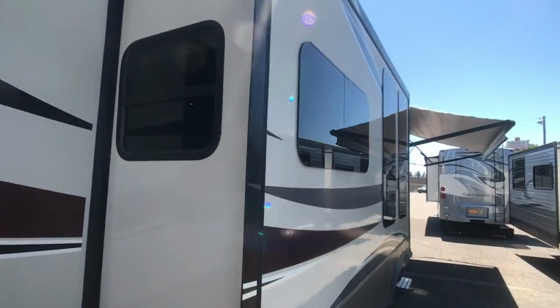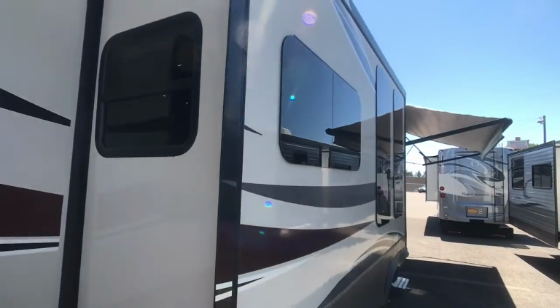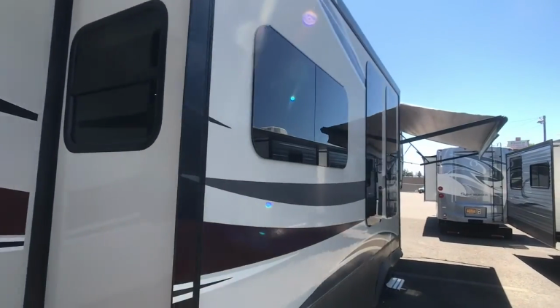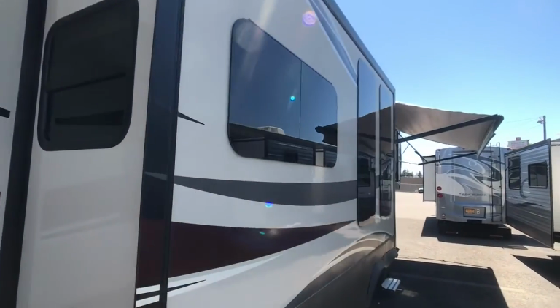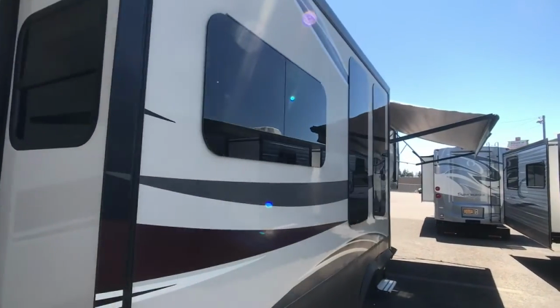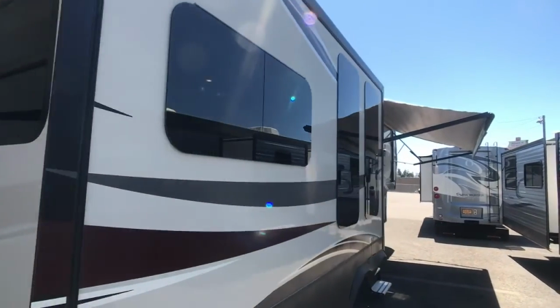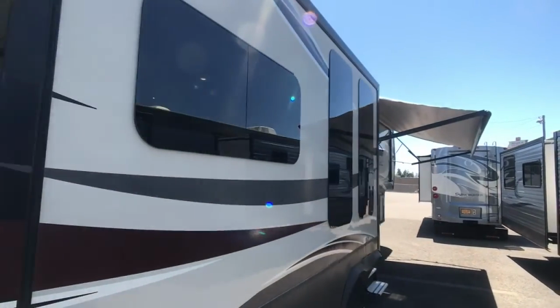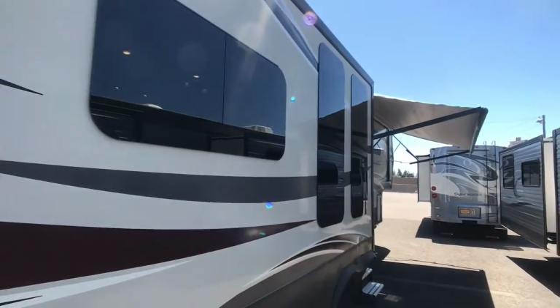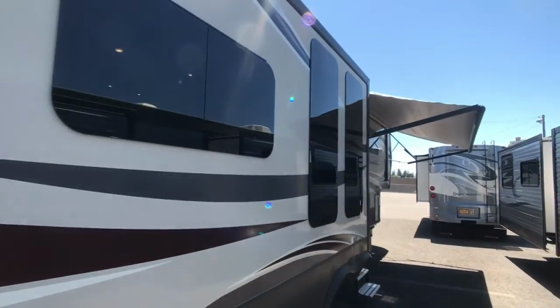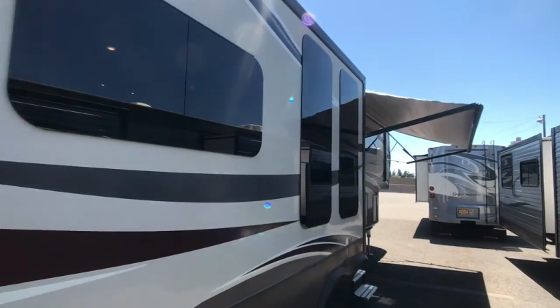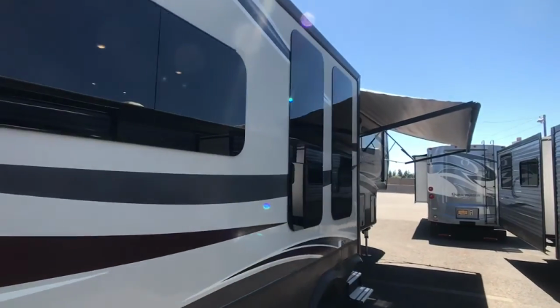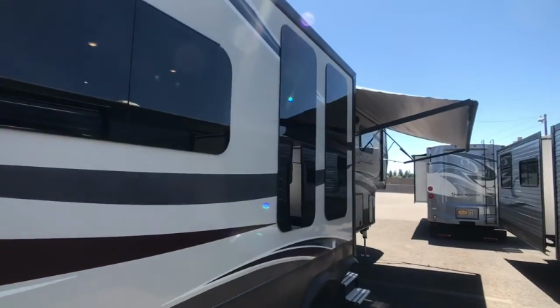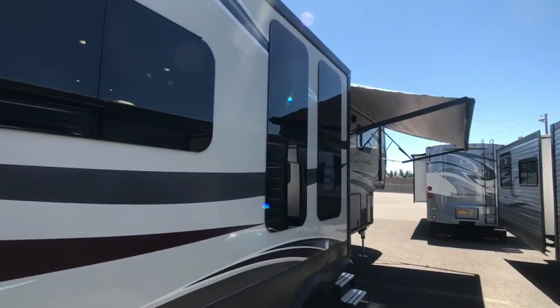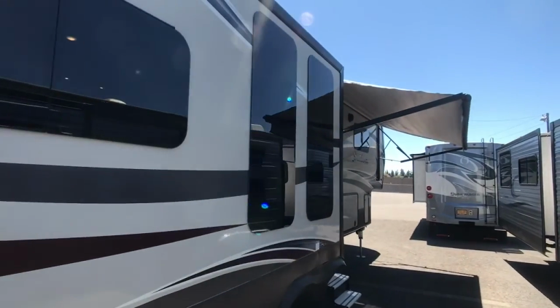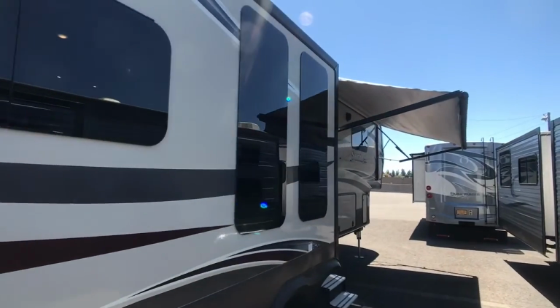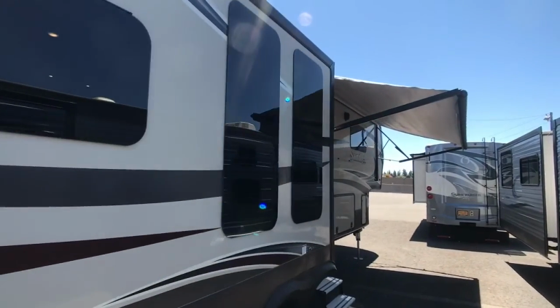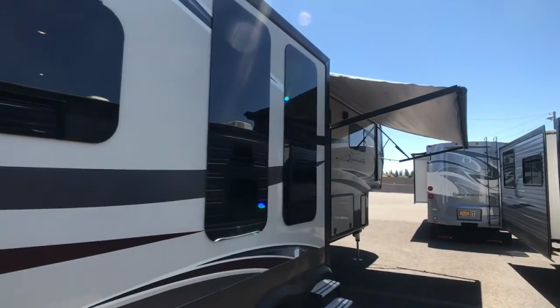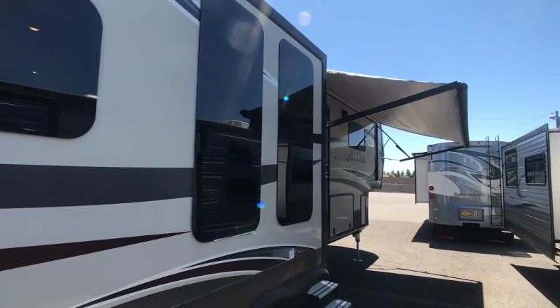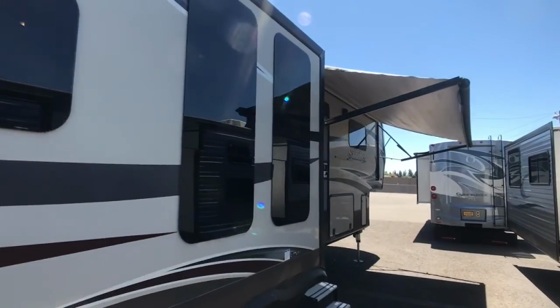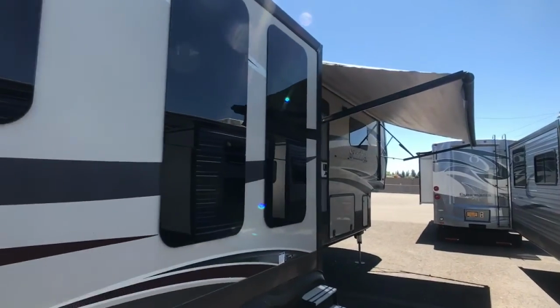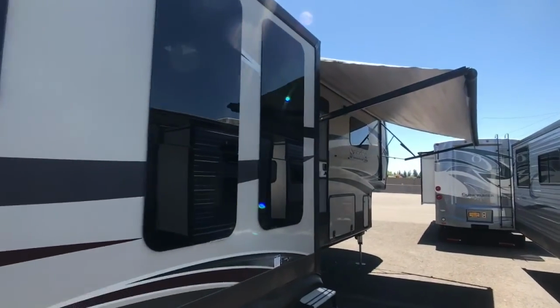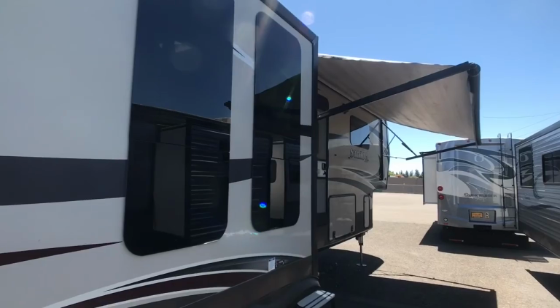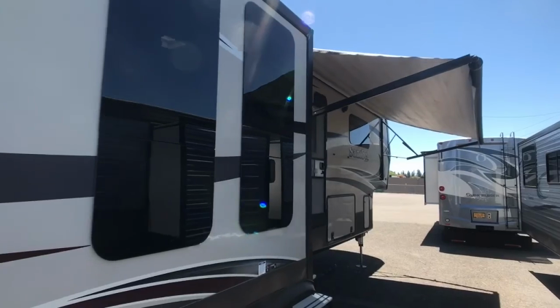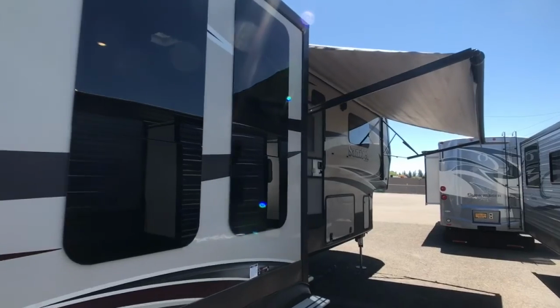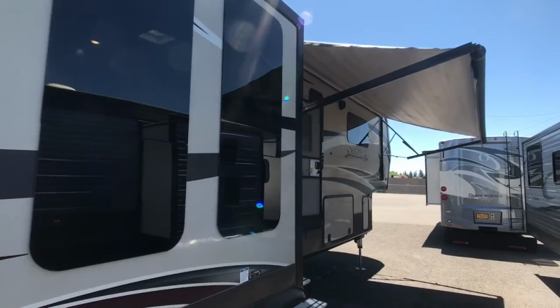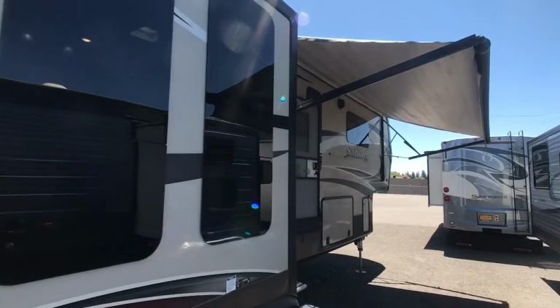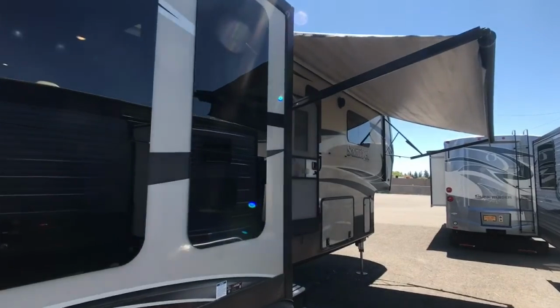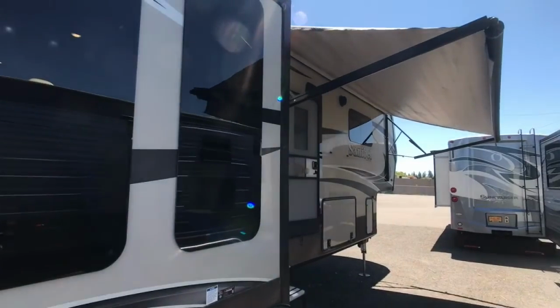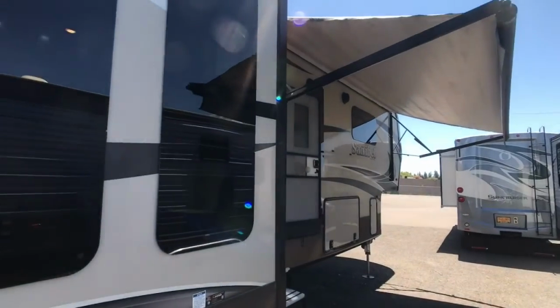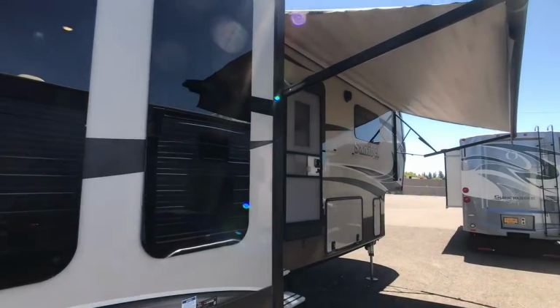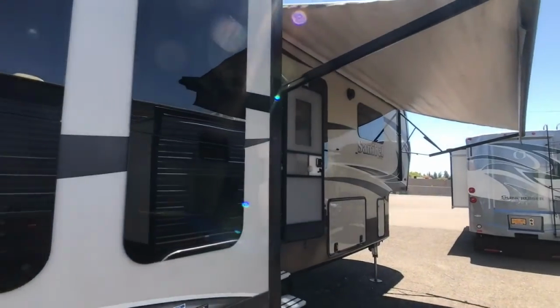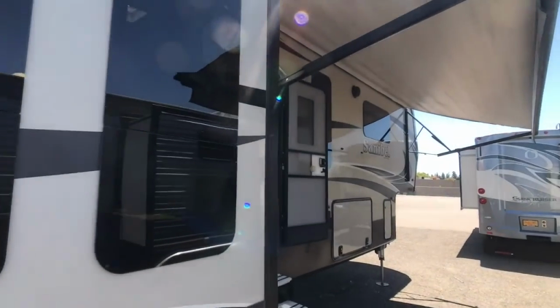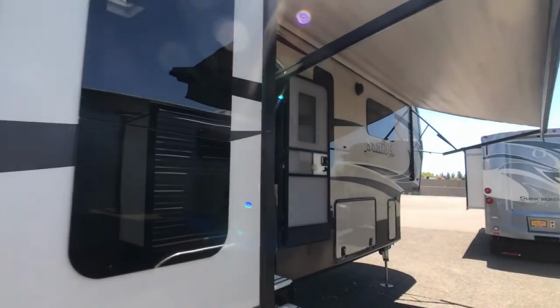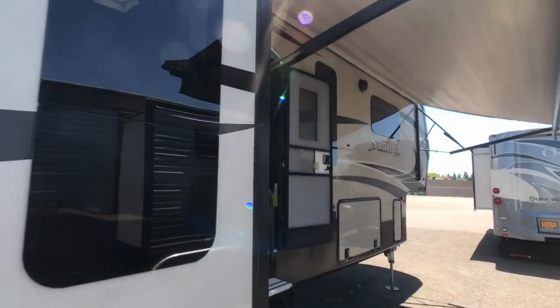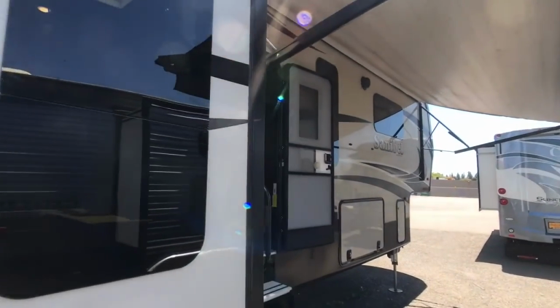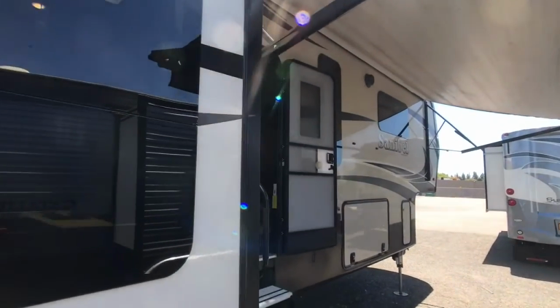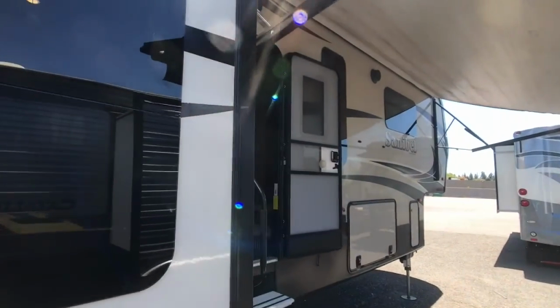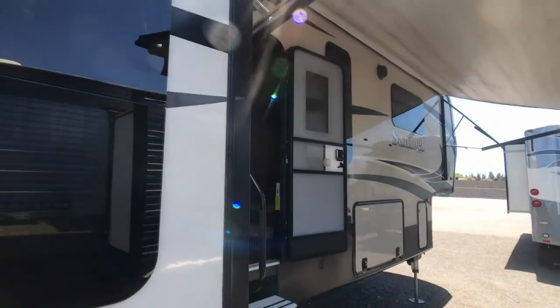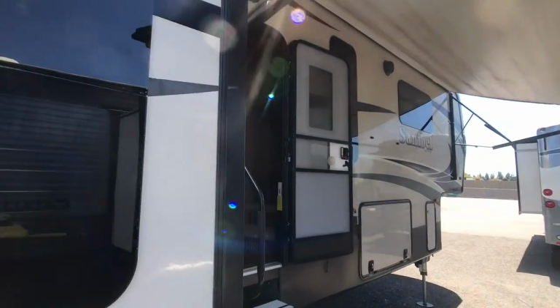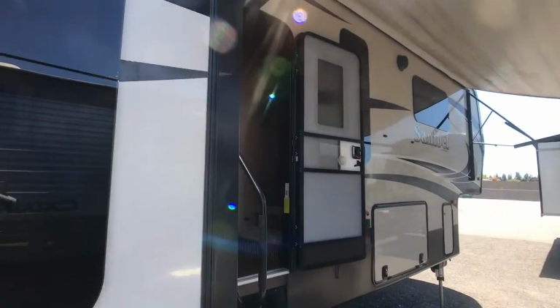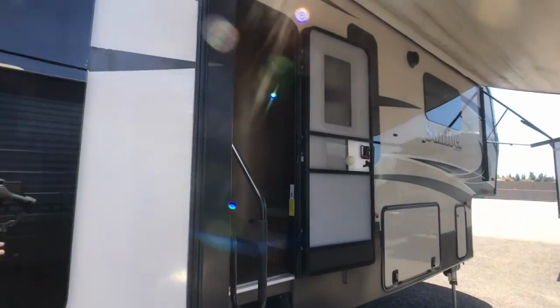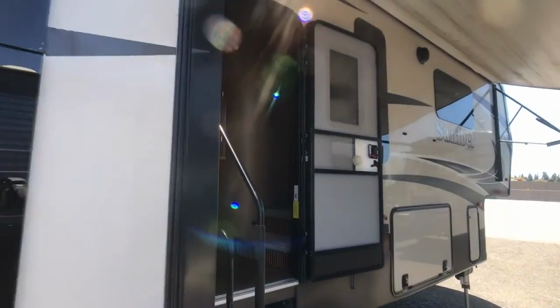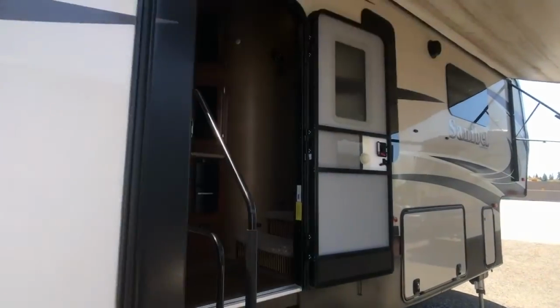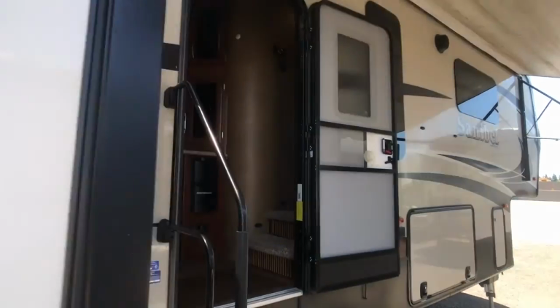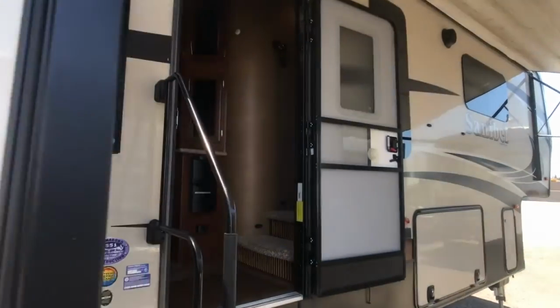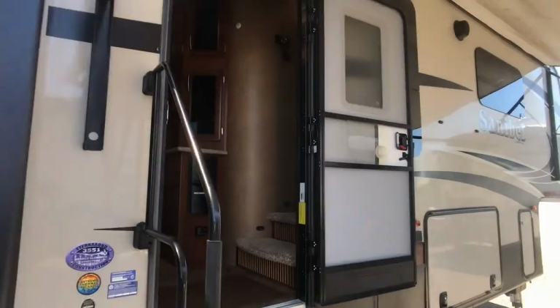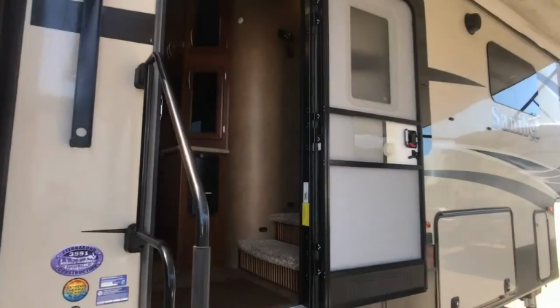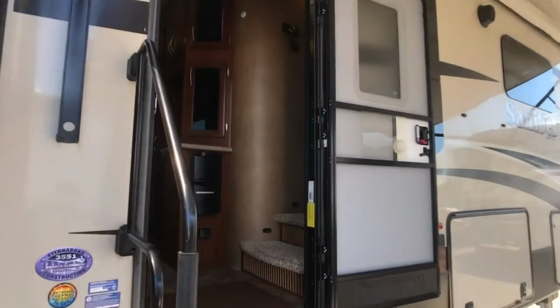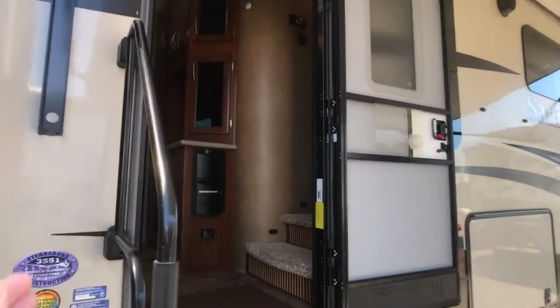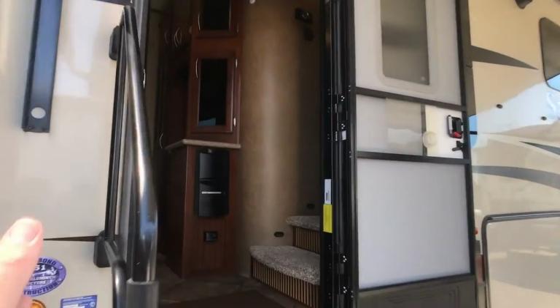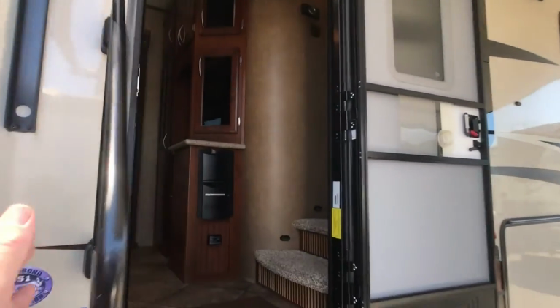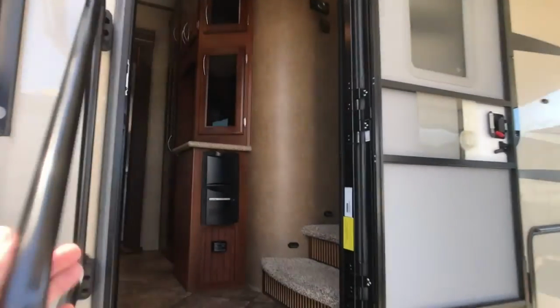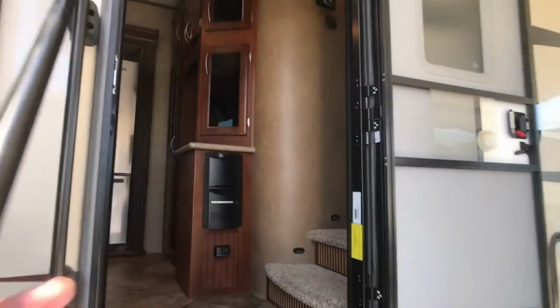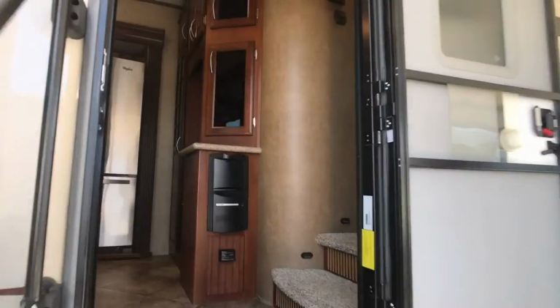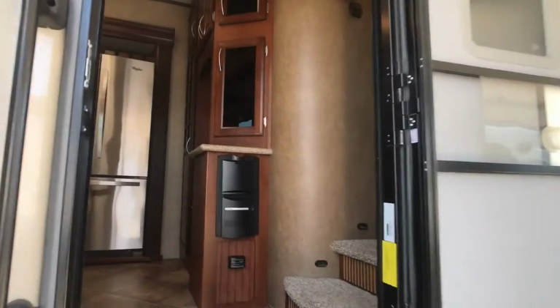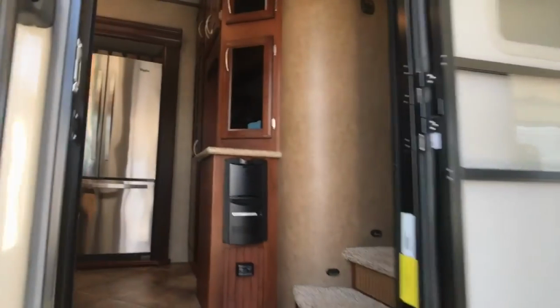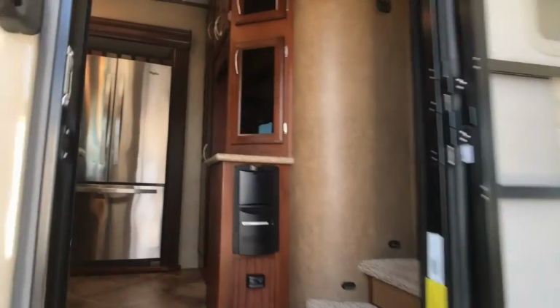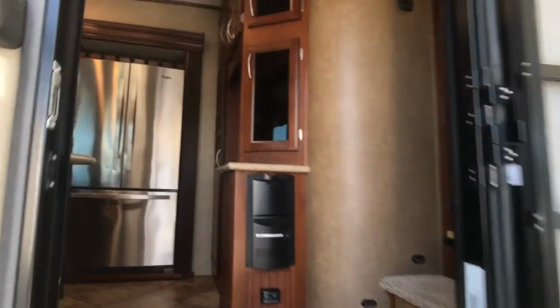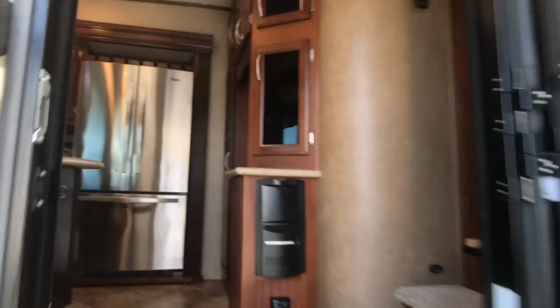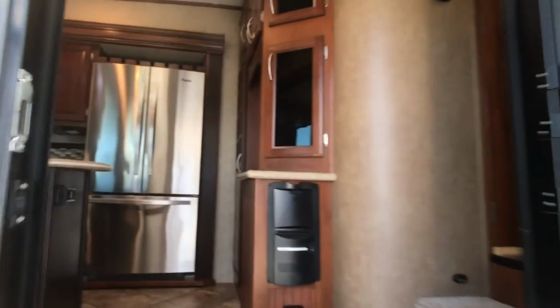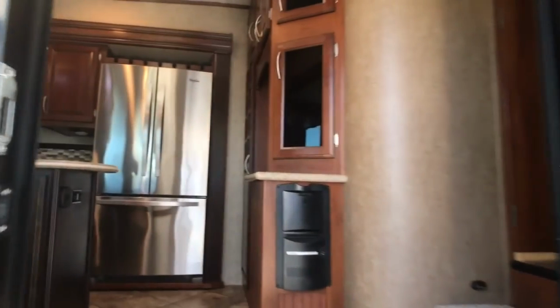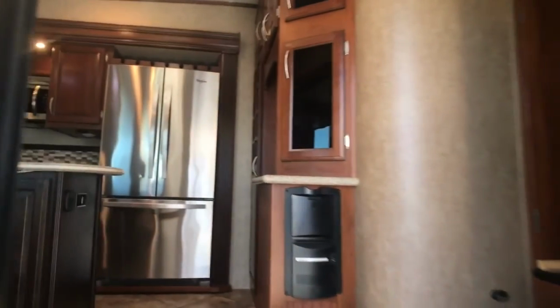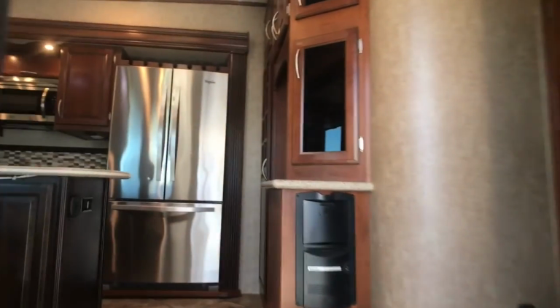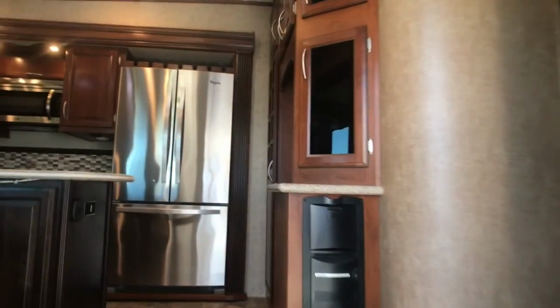Frameless tinted windows, power awning, central vac system.